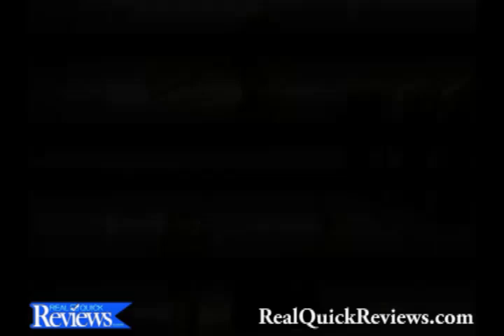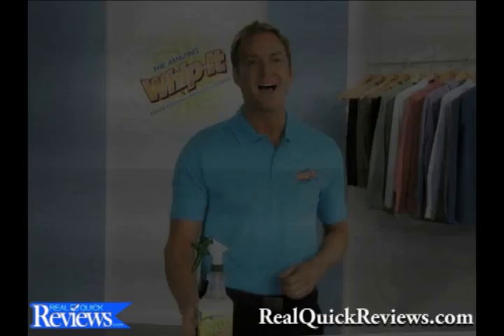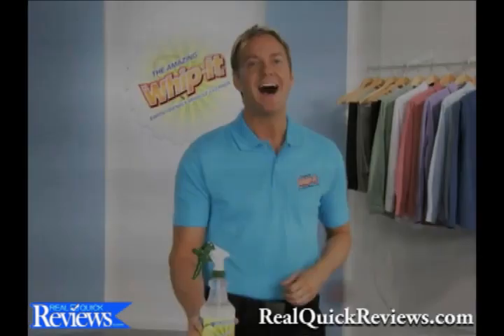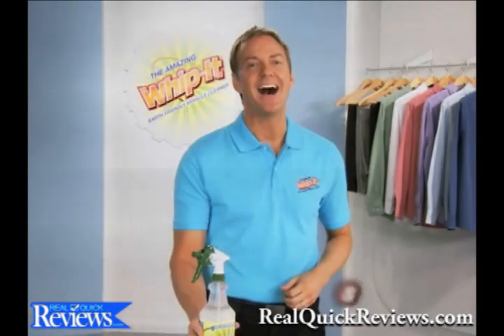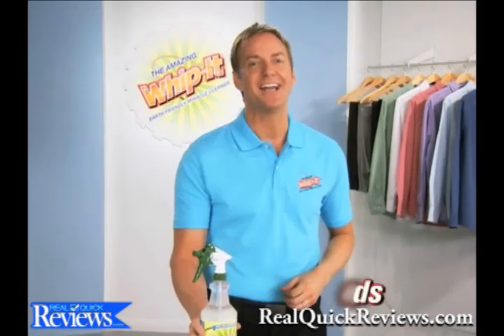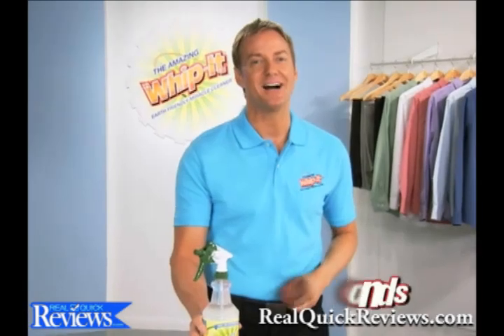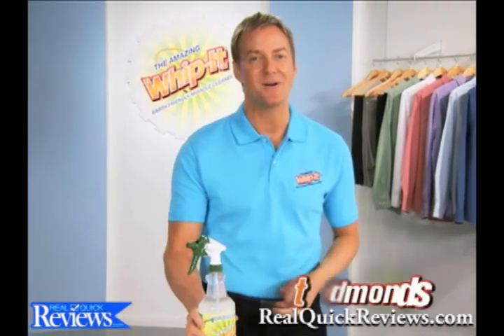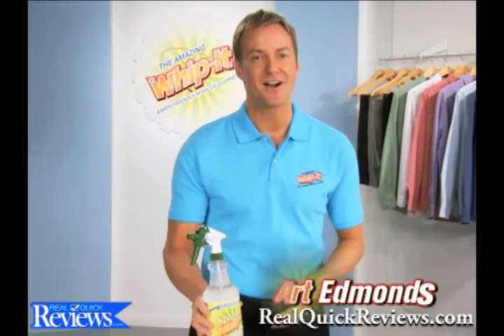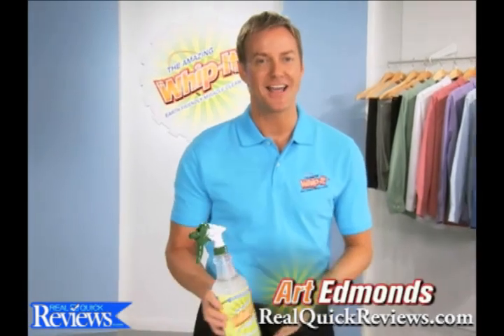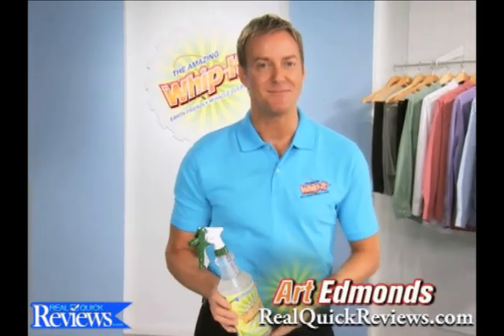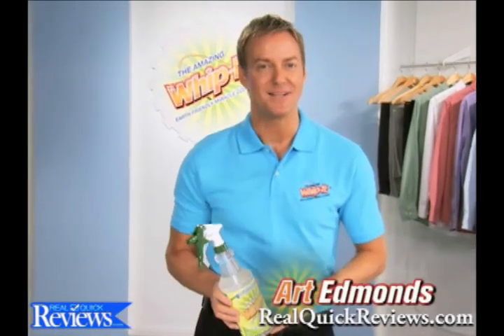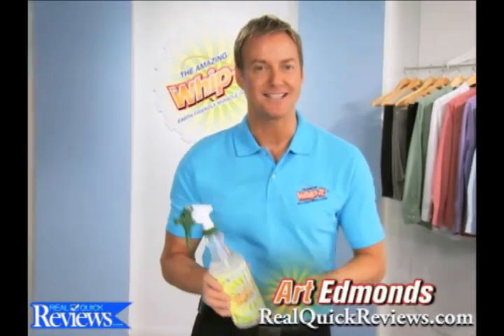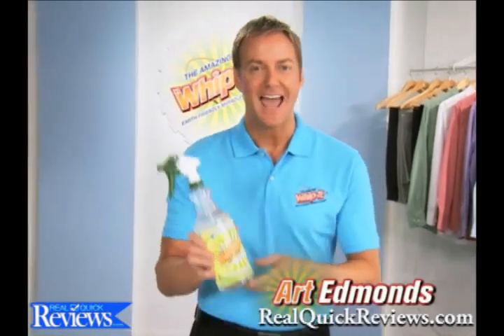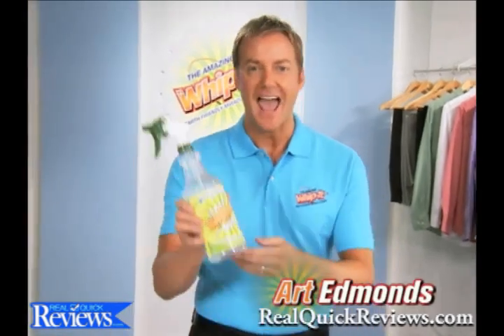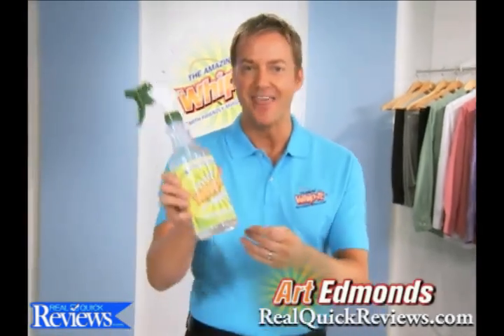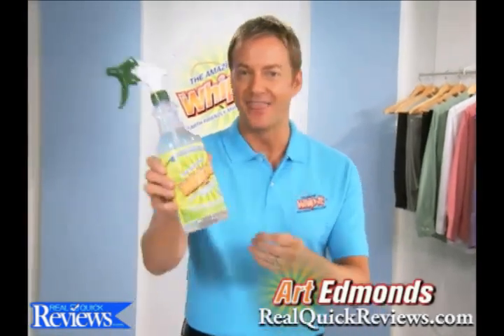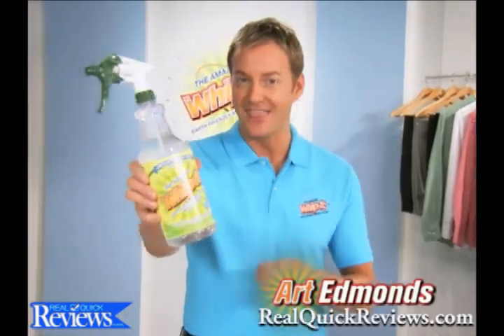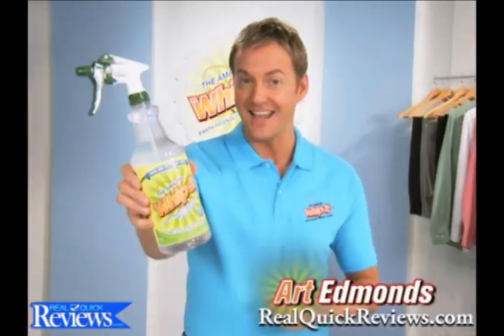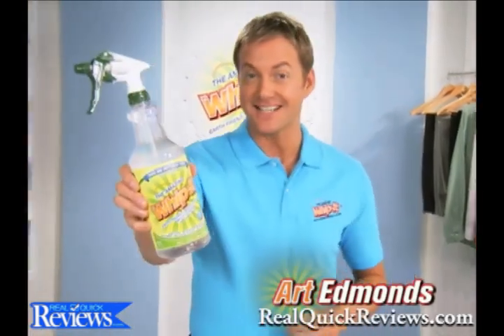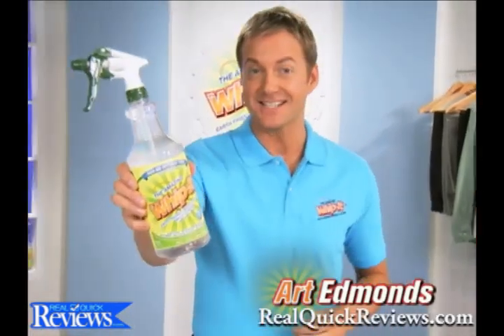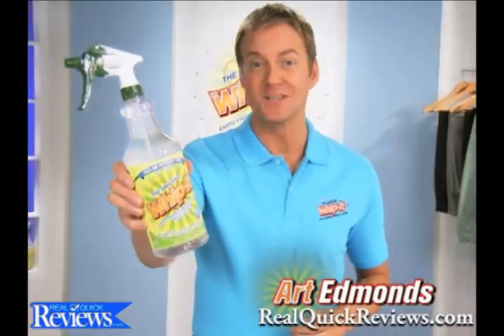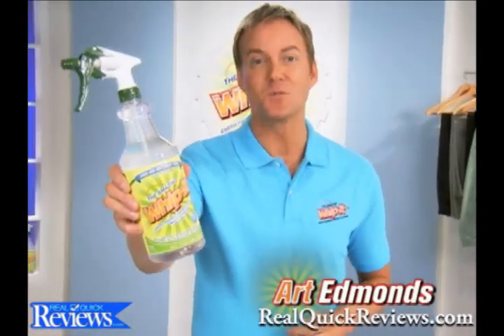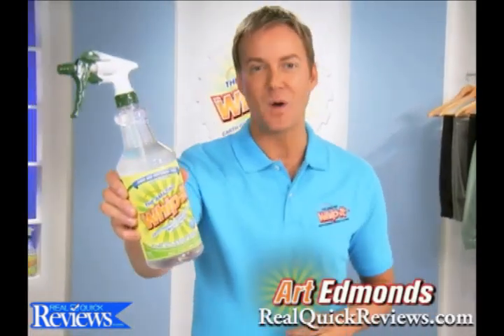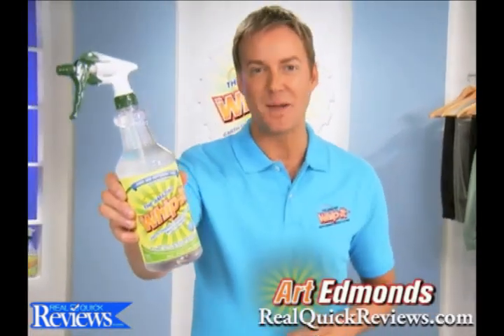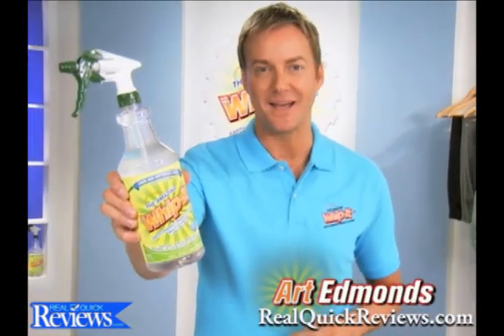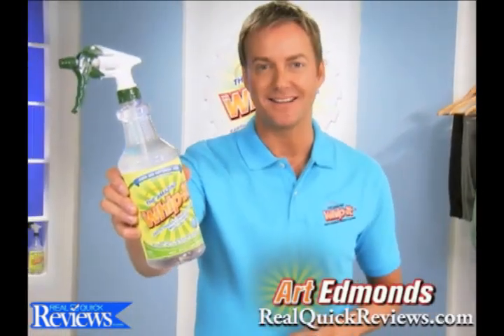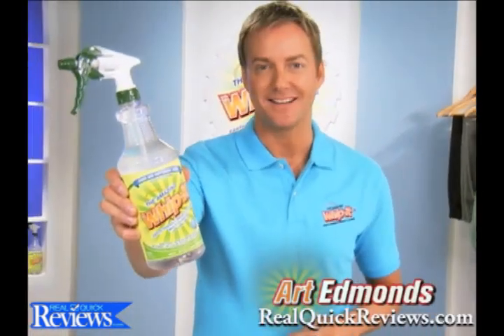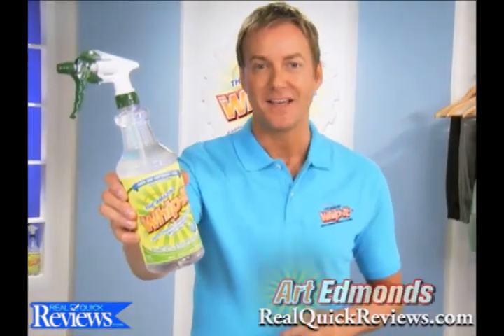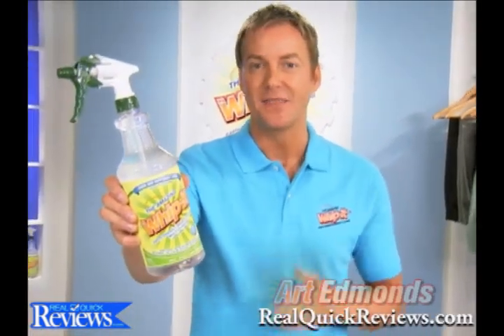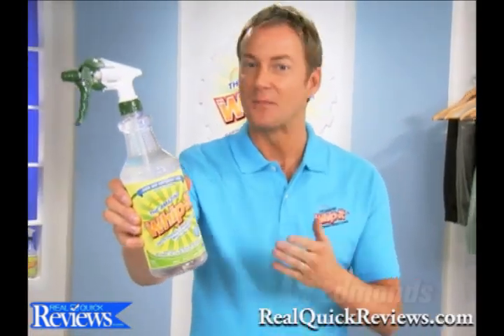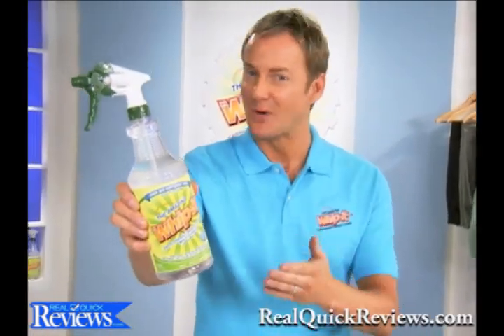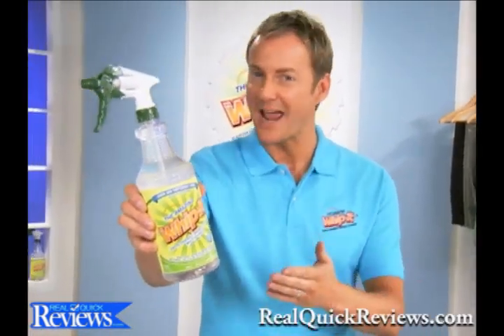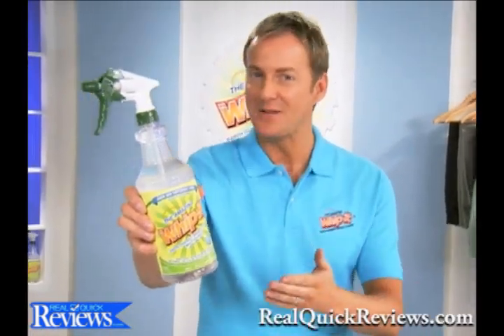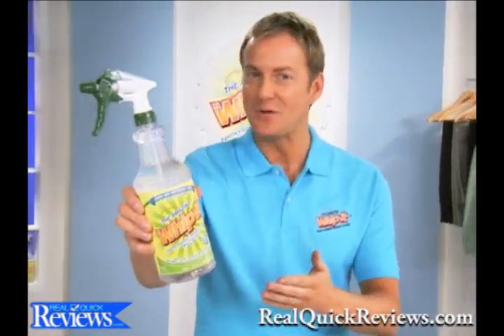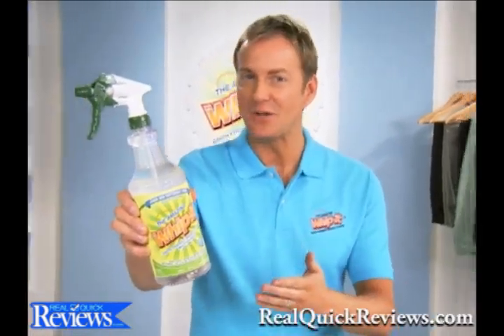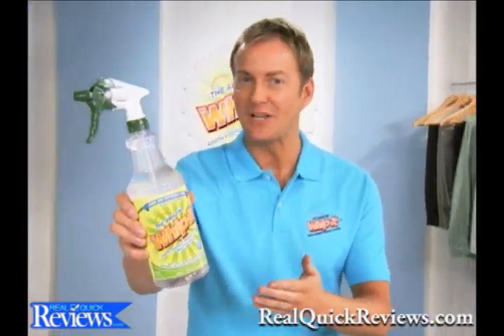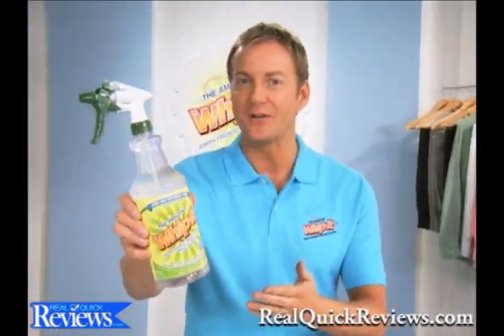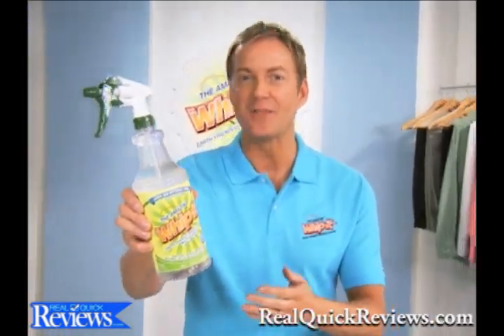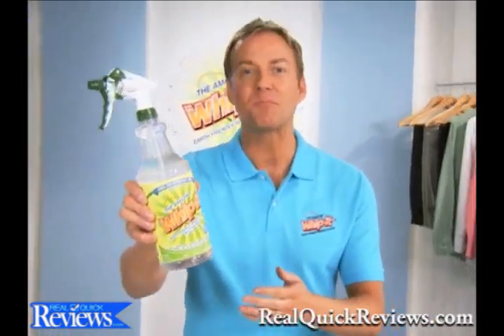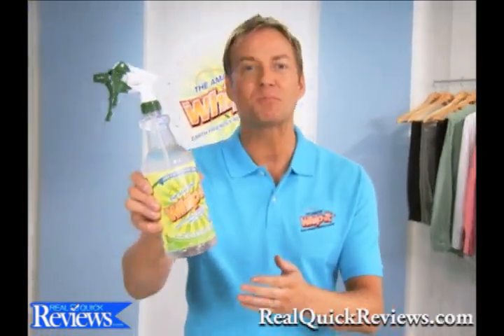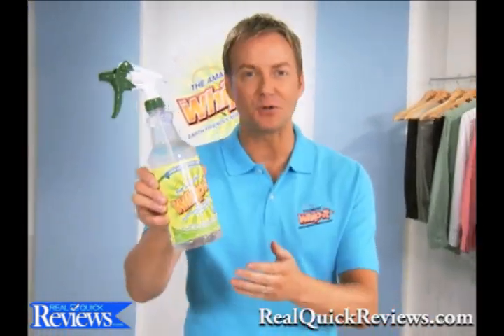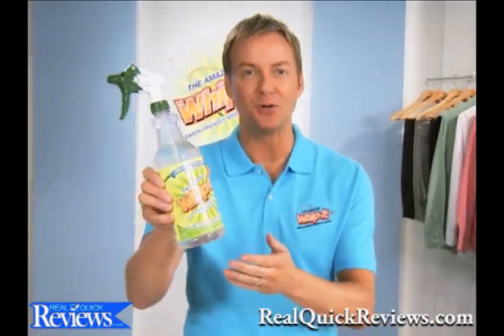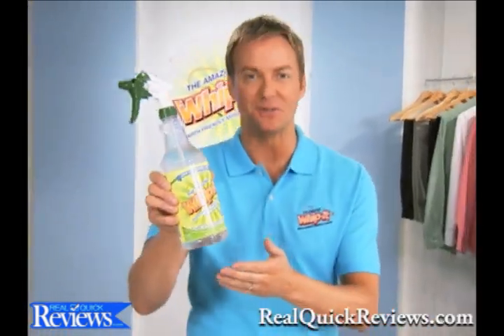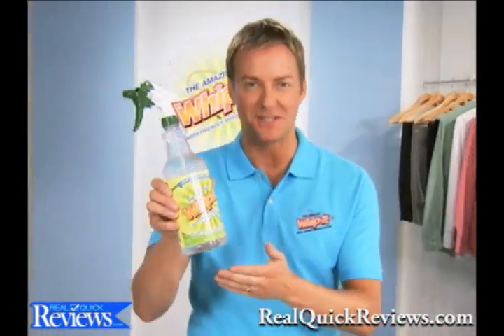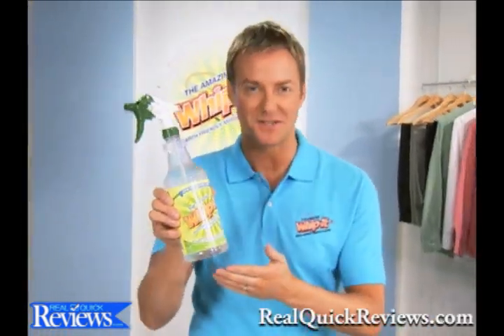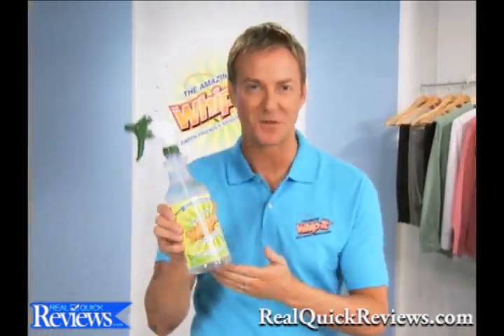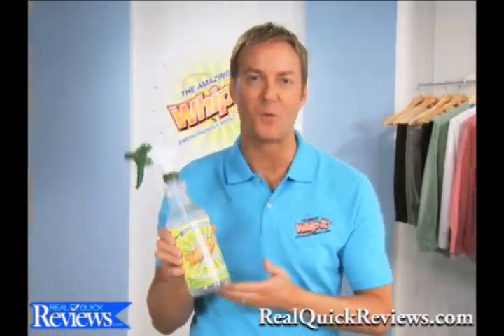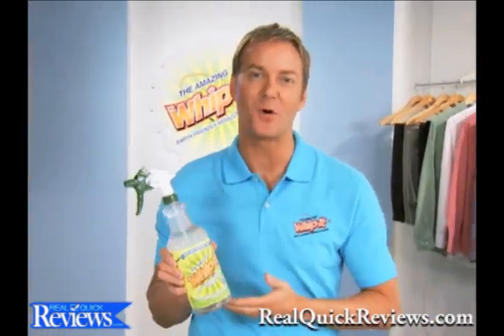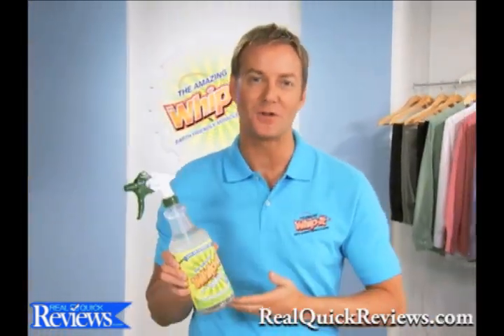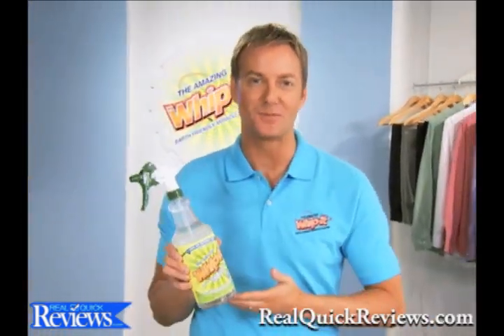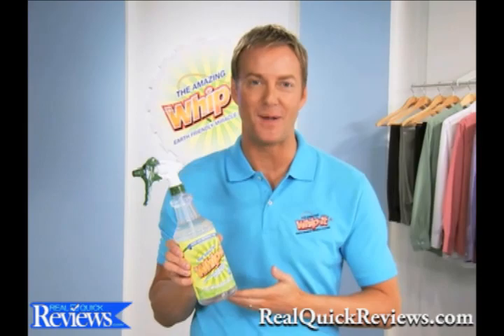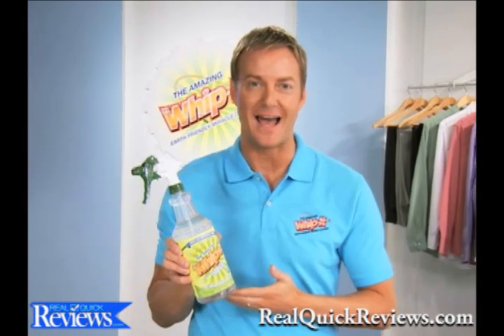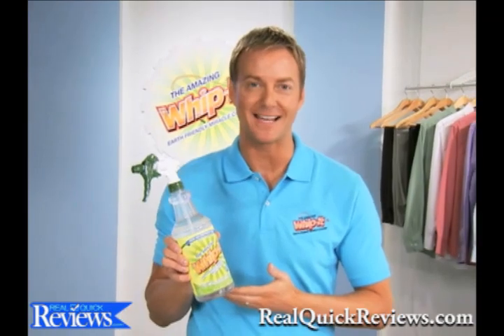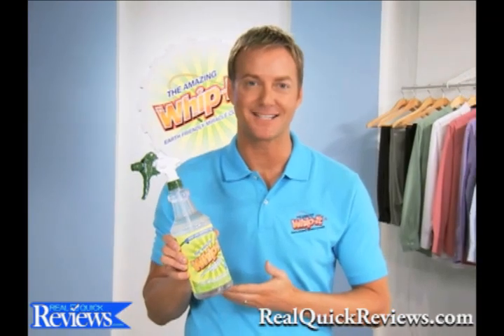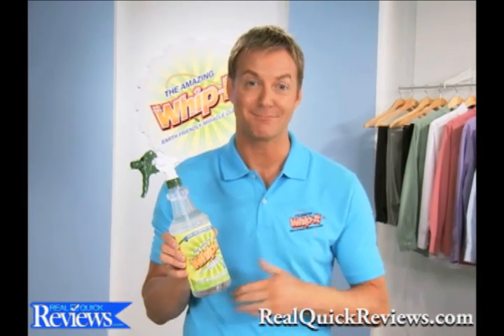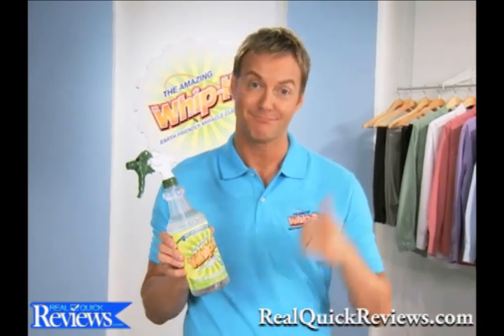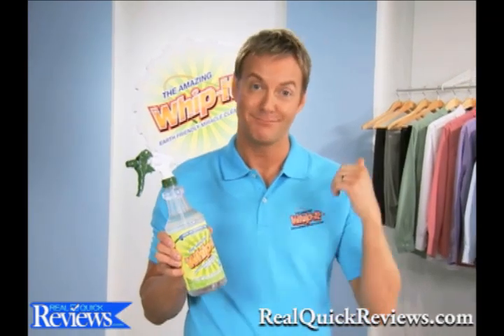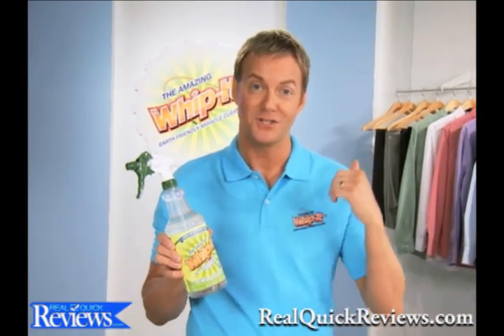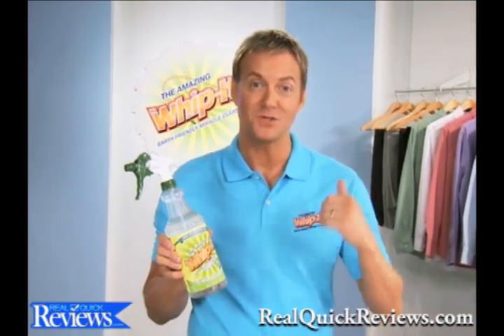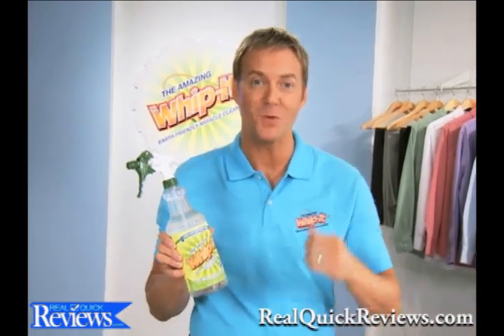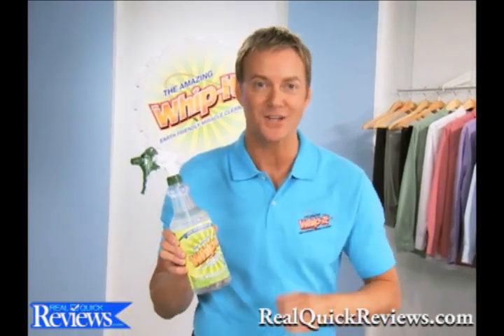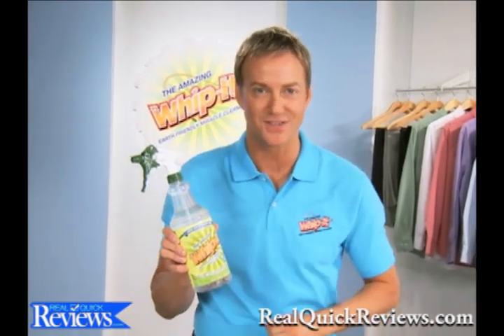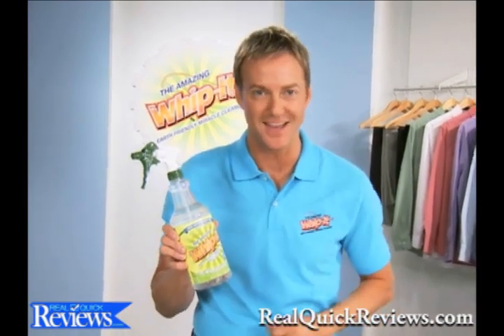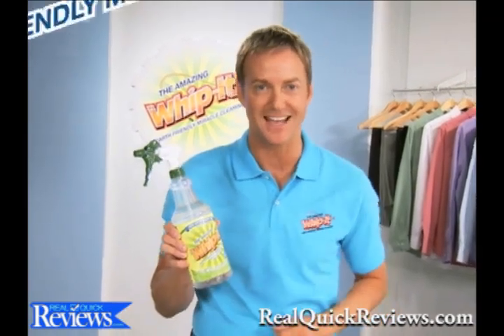Hi, I'm Art Edmonds, and this is Whip It!, the brand new cleaner that proves it's the world's best. Just watch this.